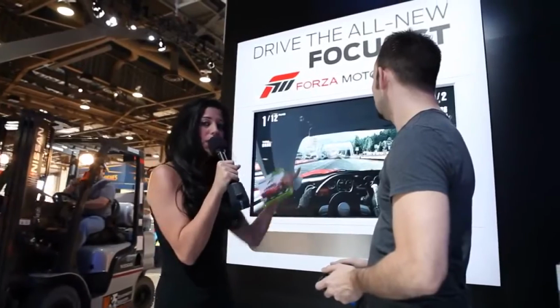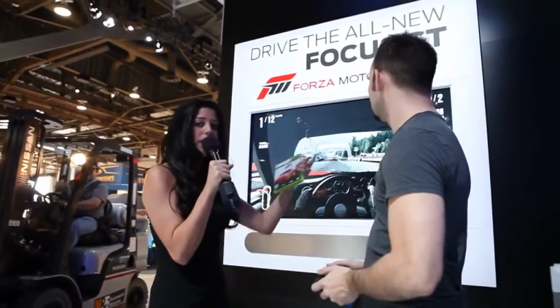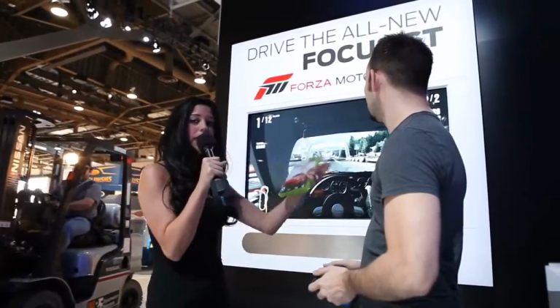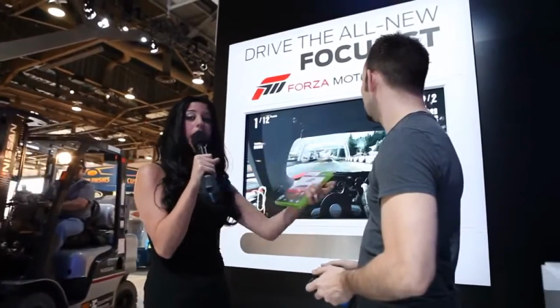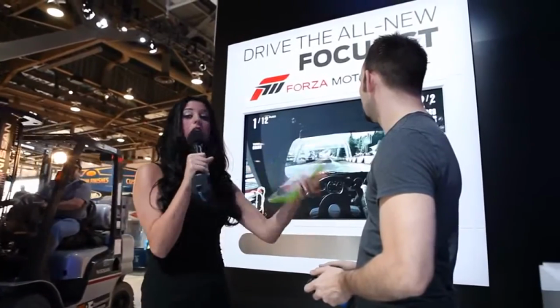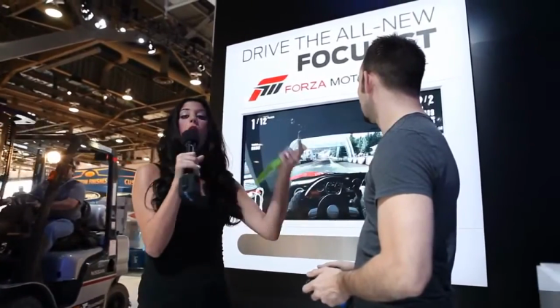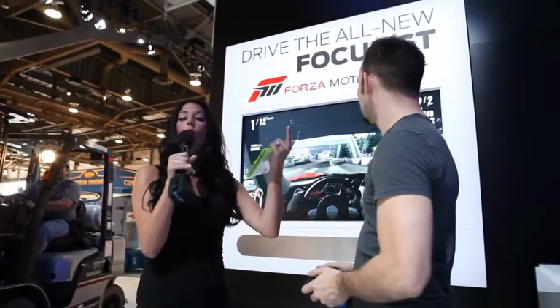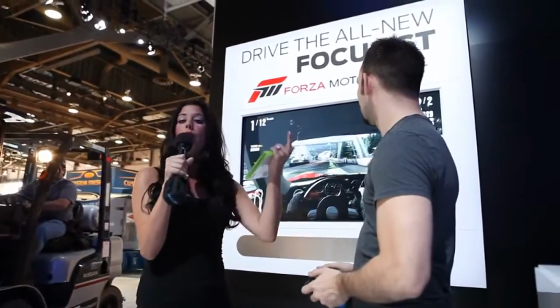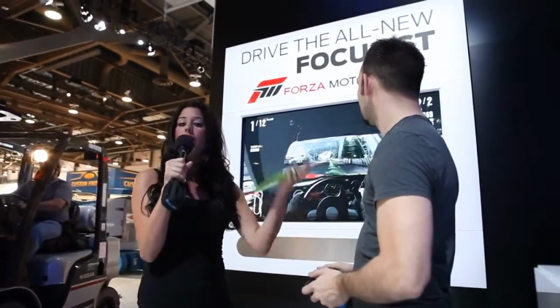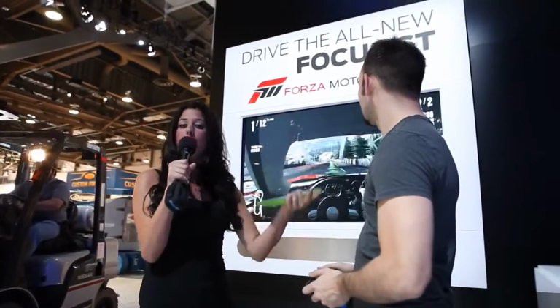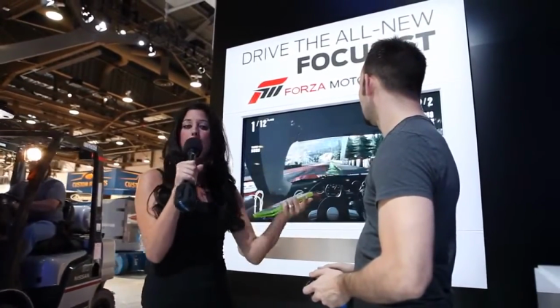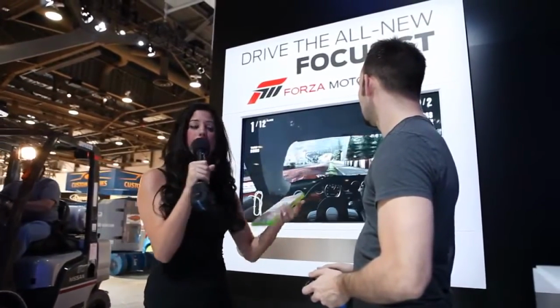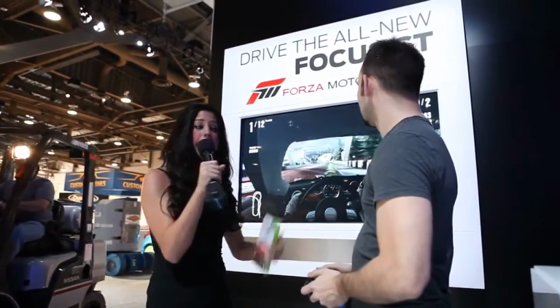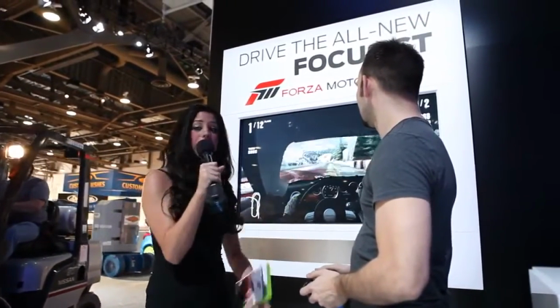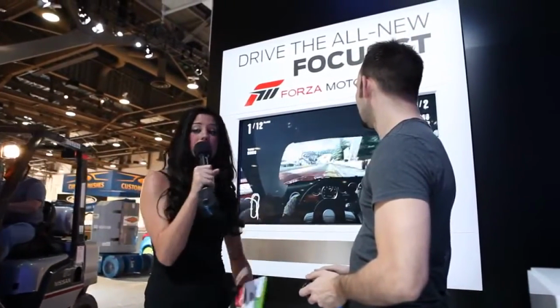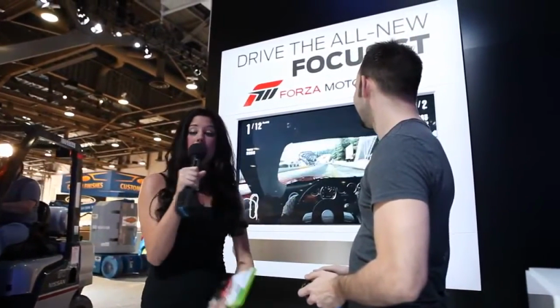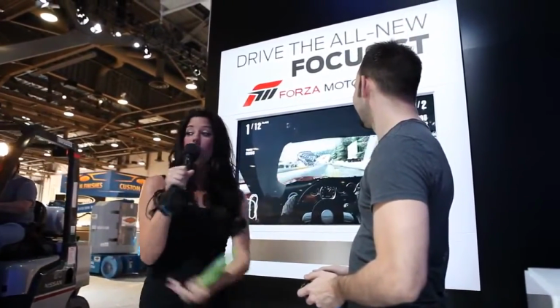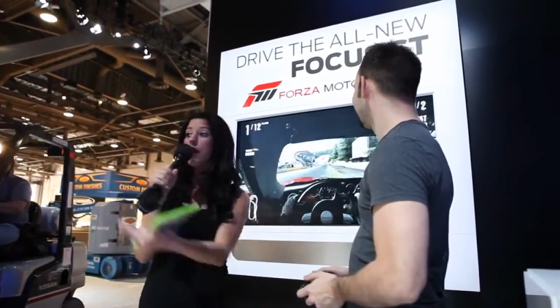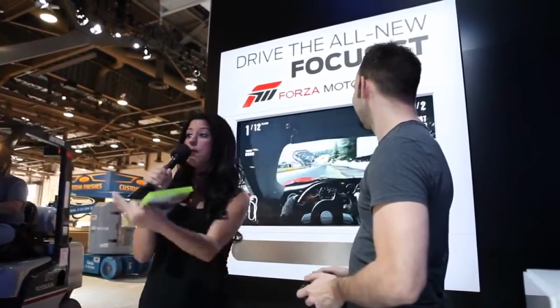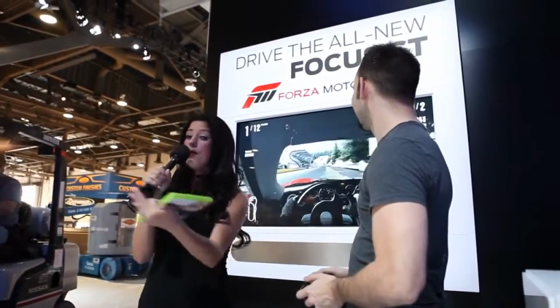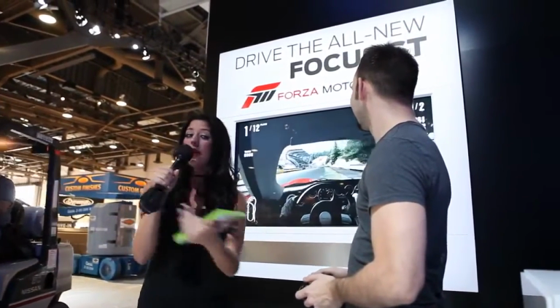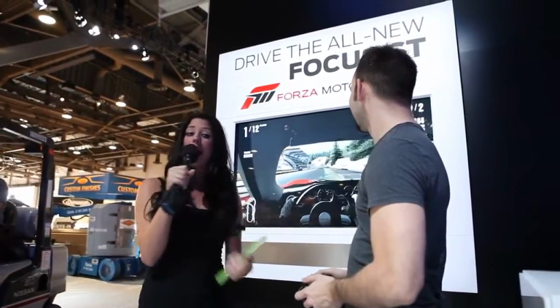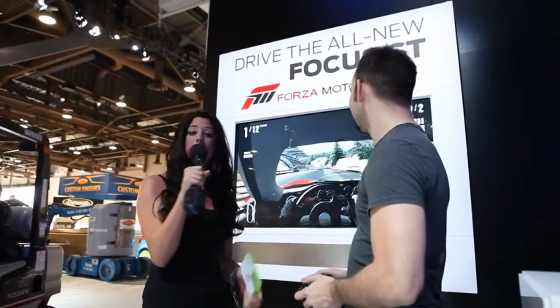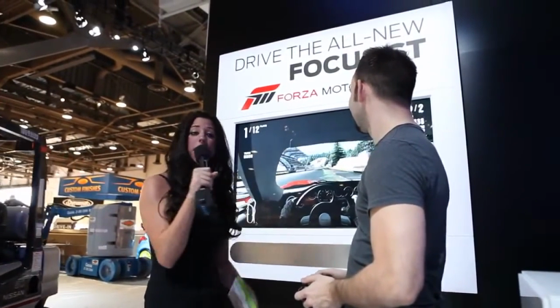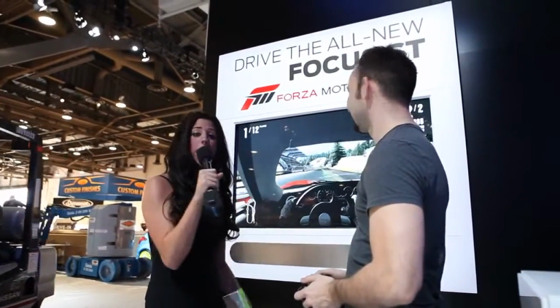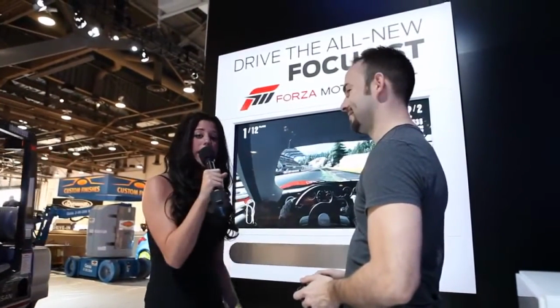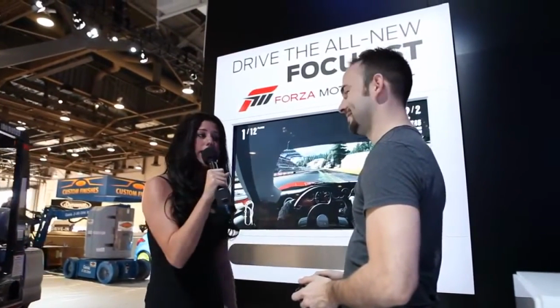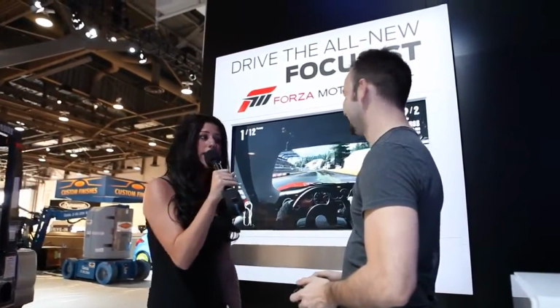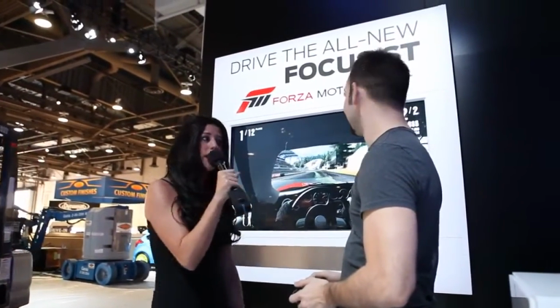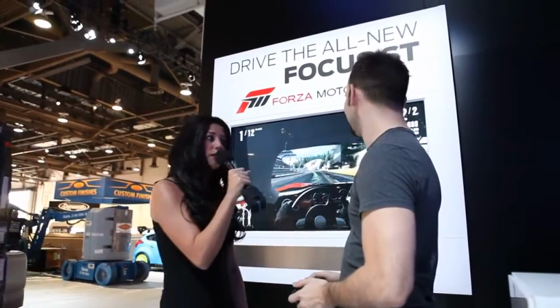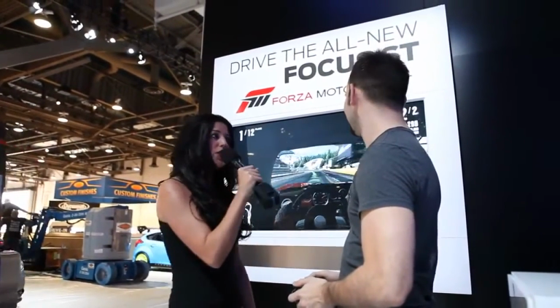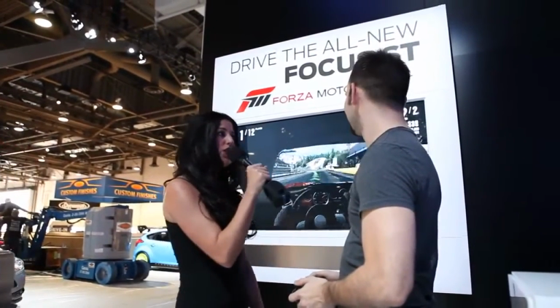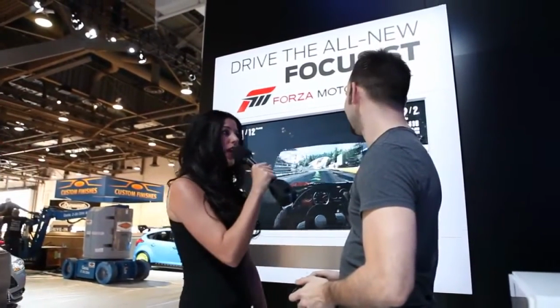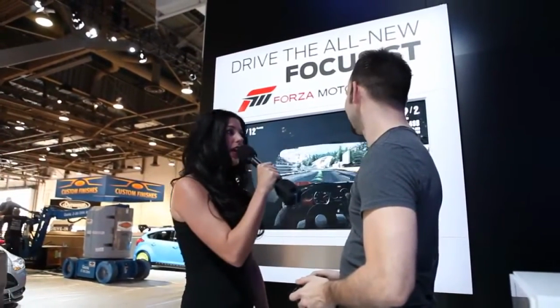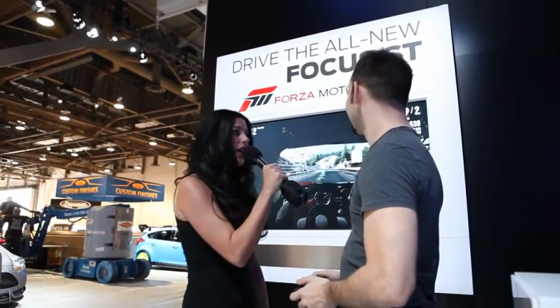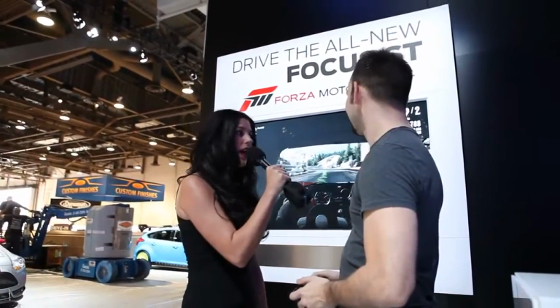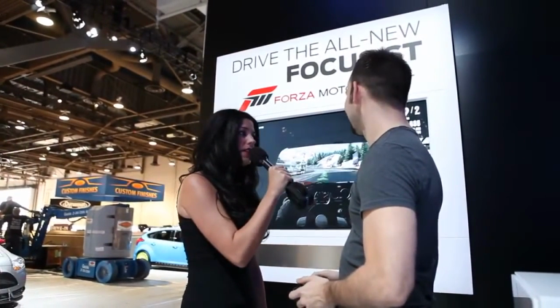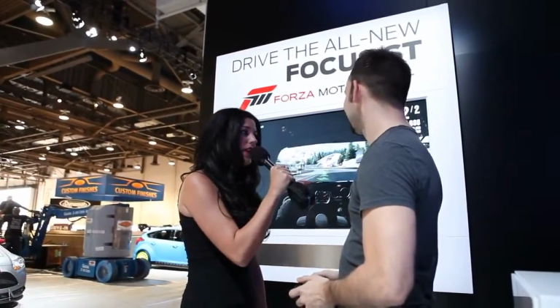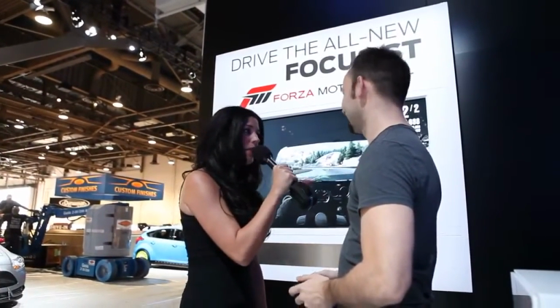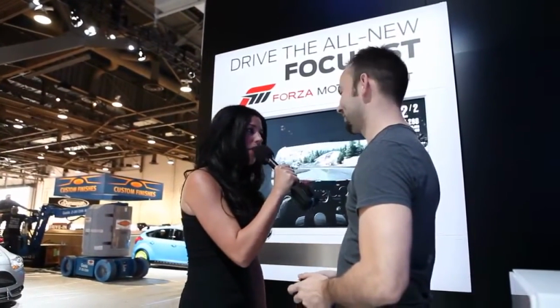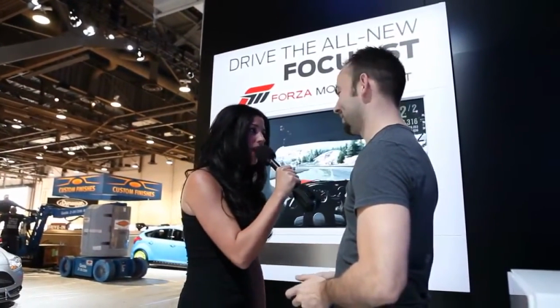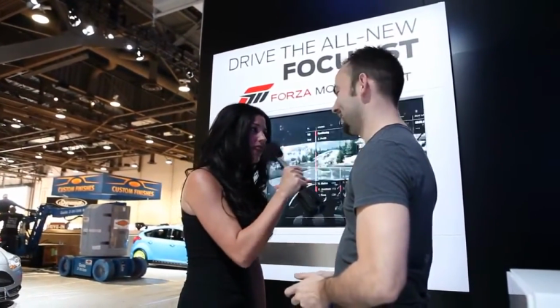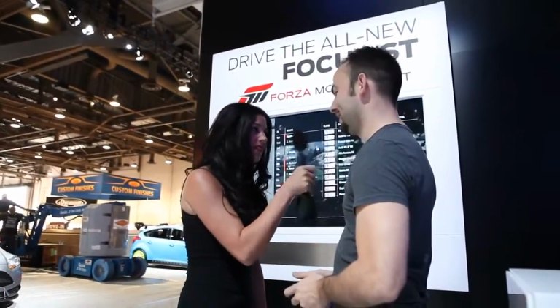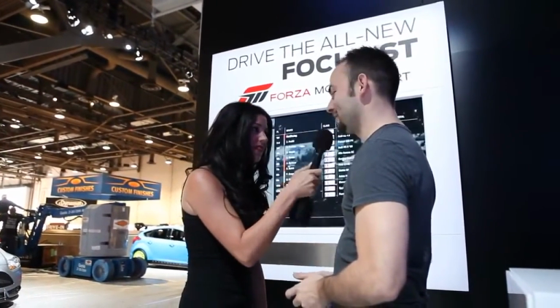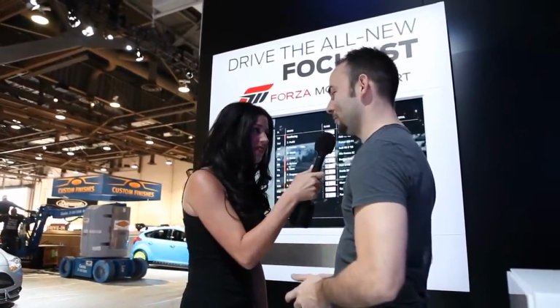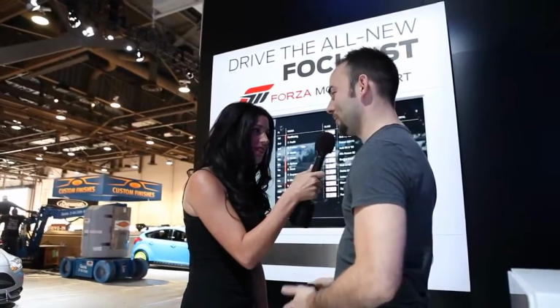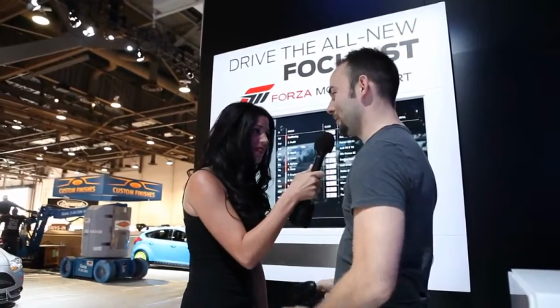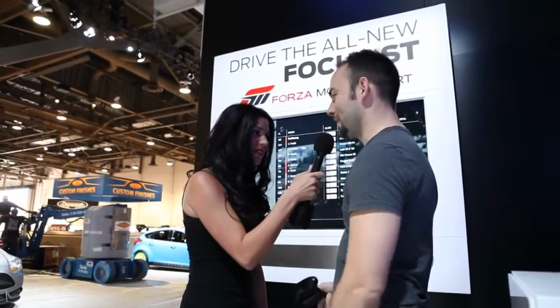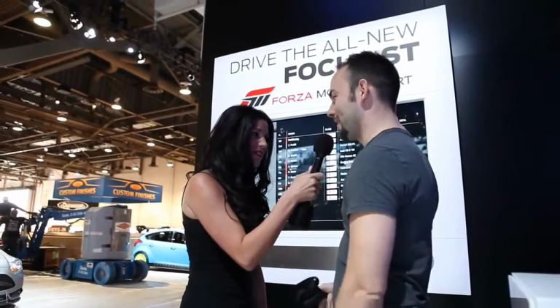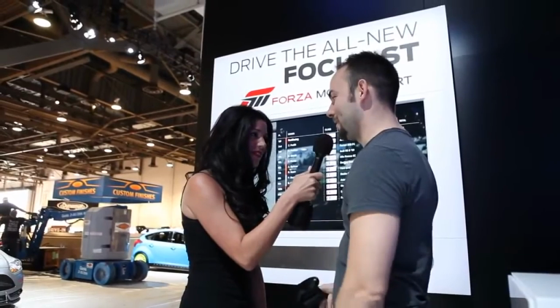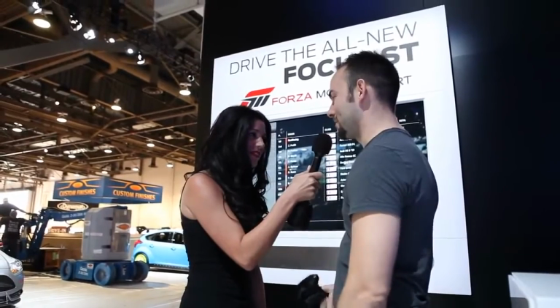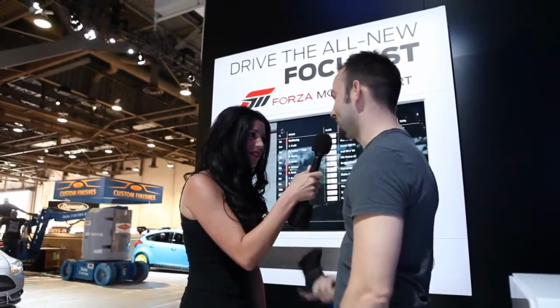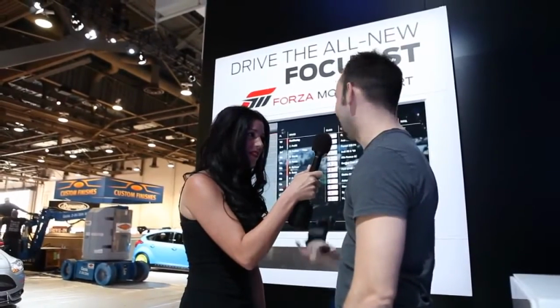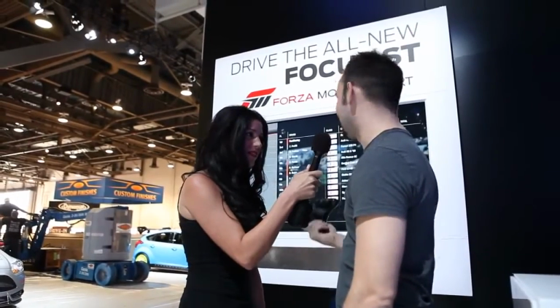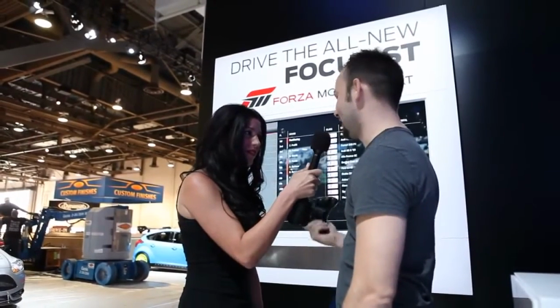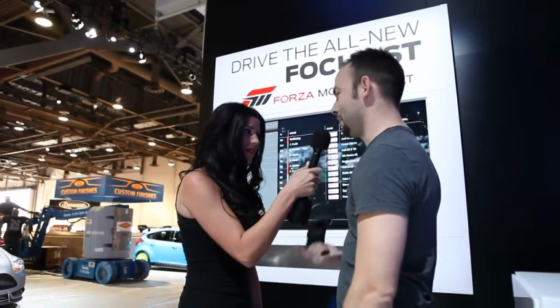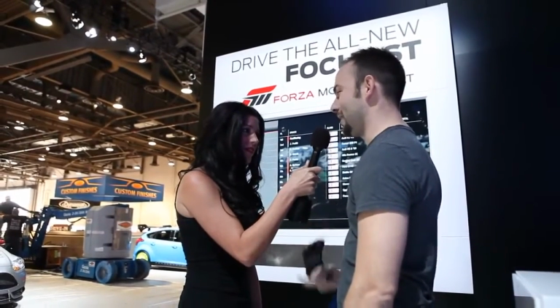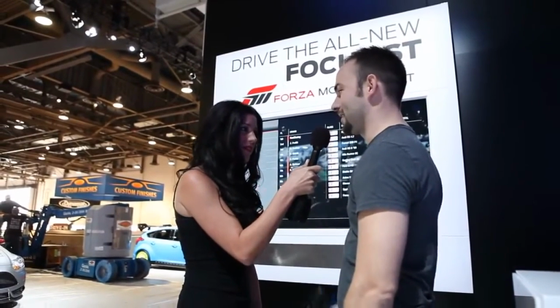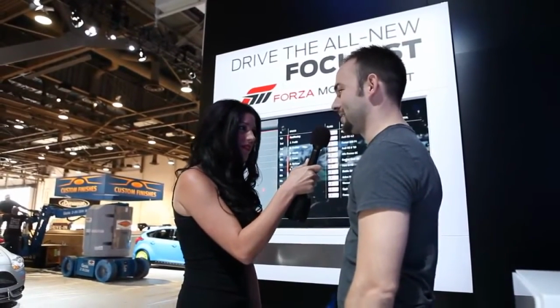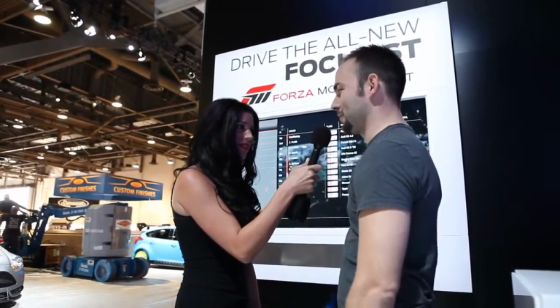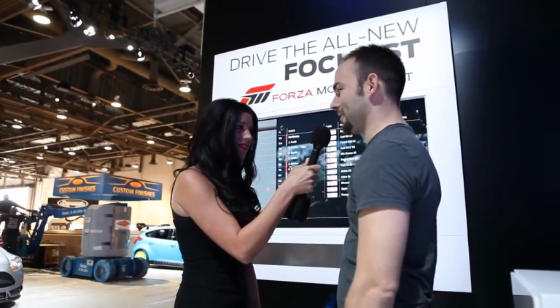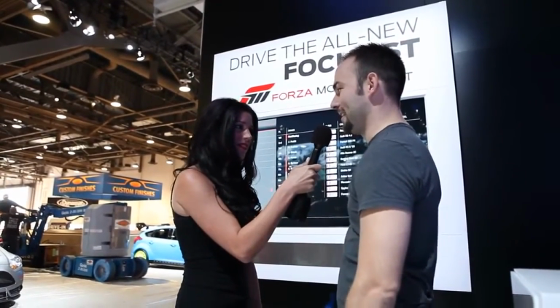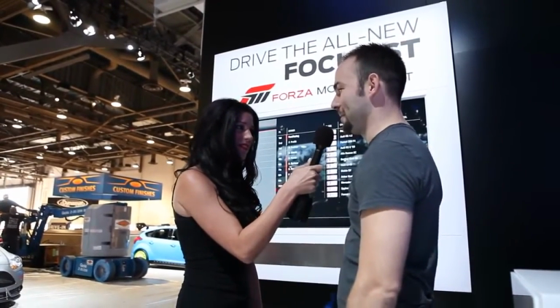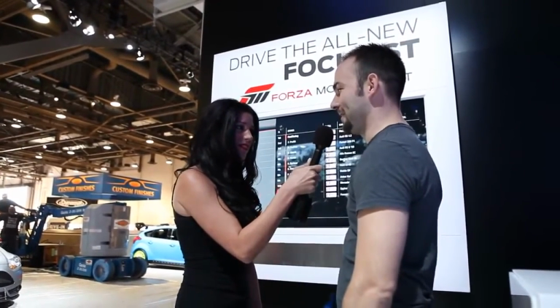We have my buddy Kevin here who I pulled out of the audience to come check it out. How's the game going? It's going pretty well. I'm just trying to get practice in to win that helmet.